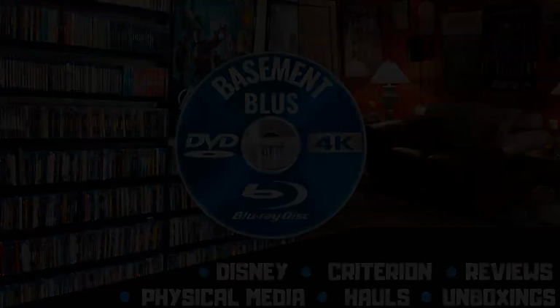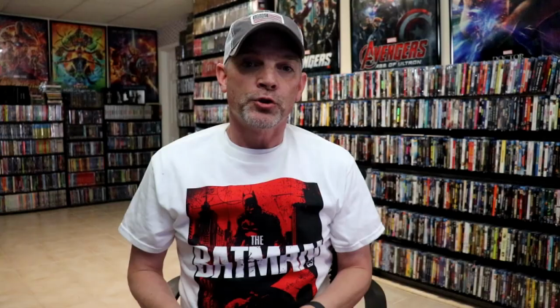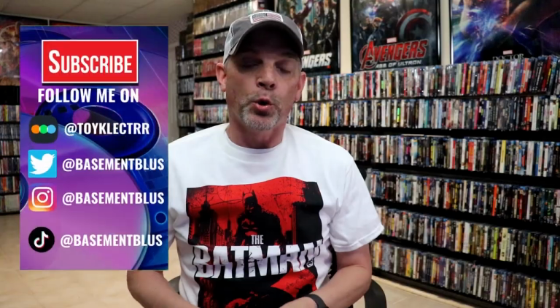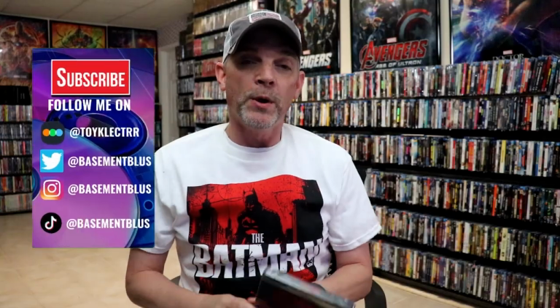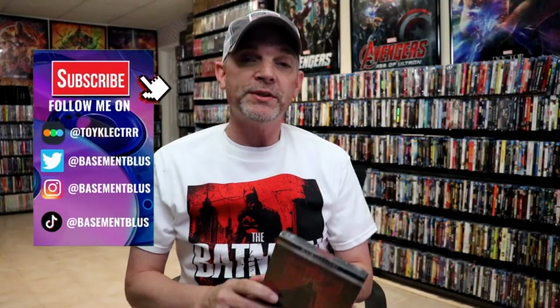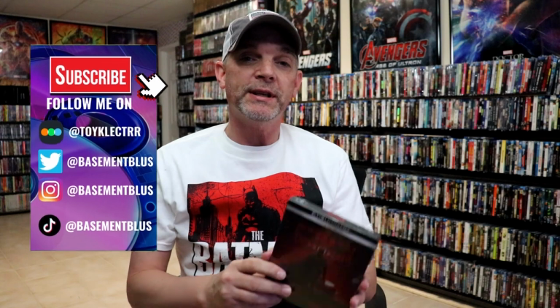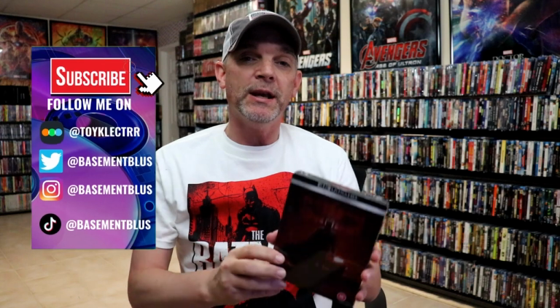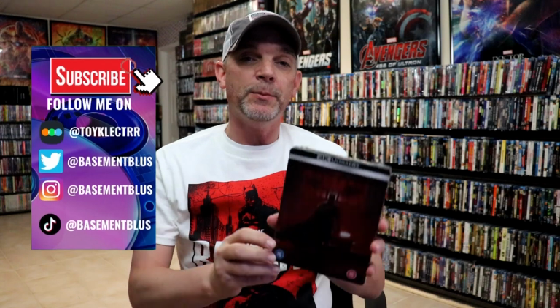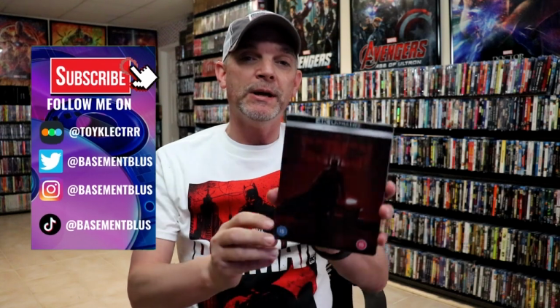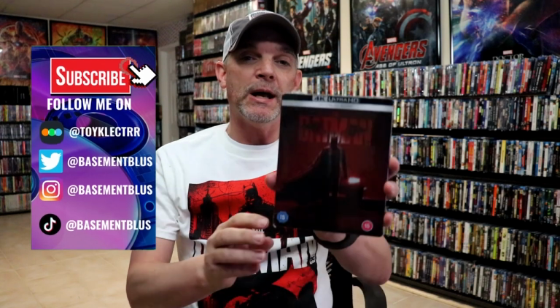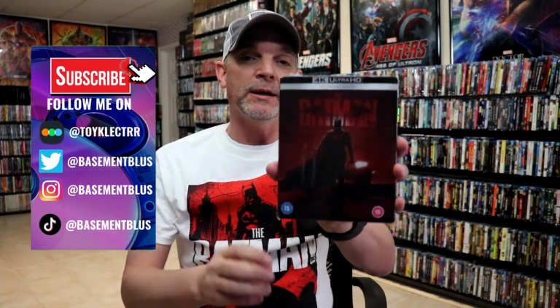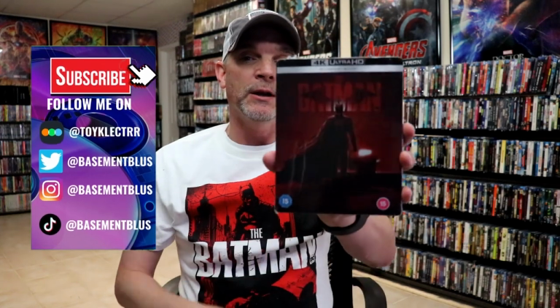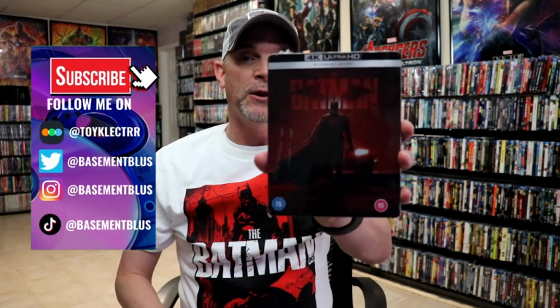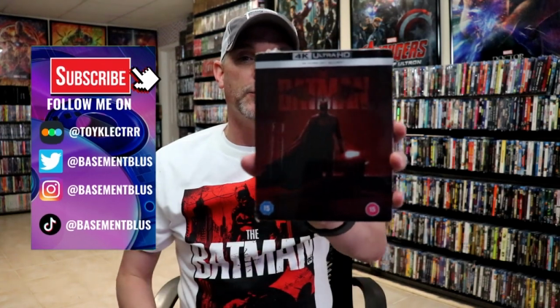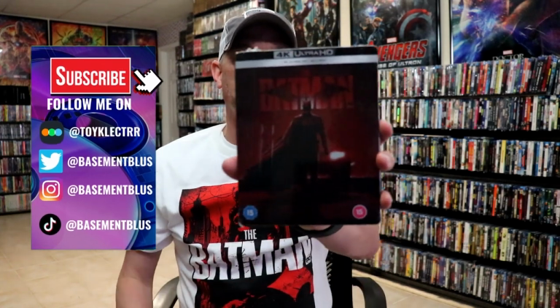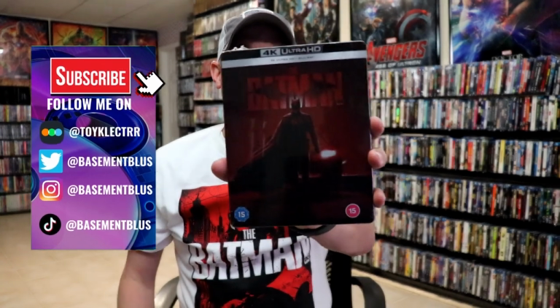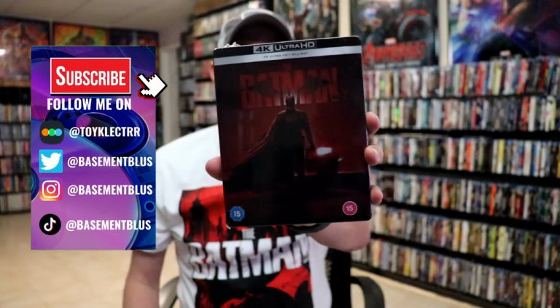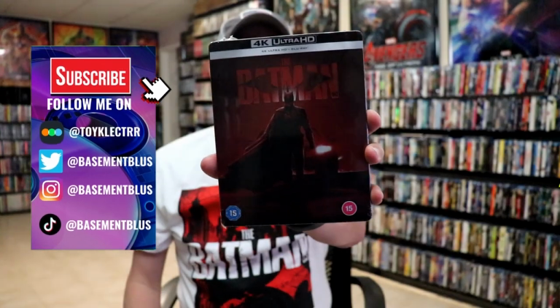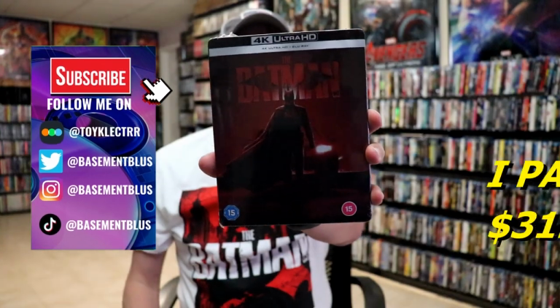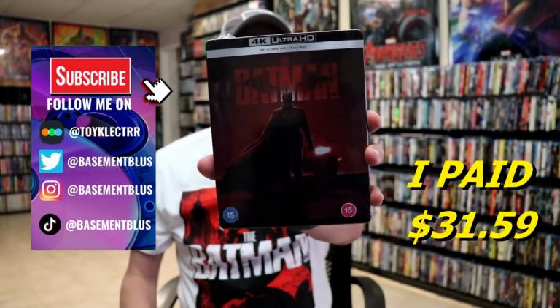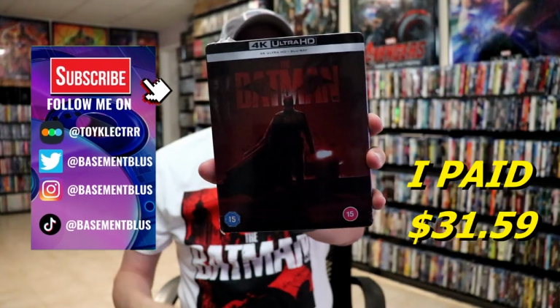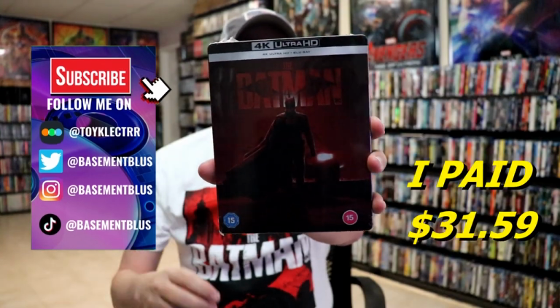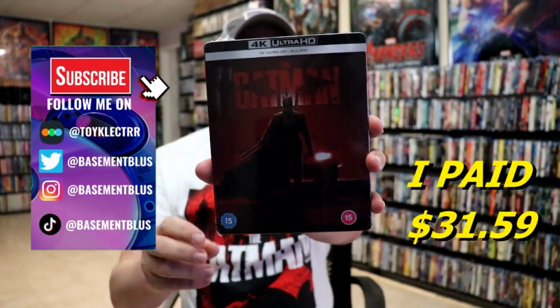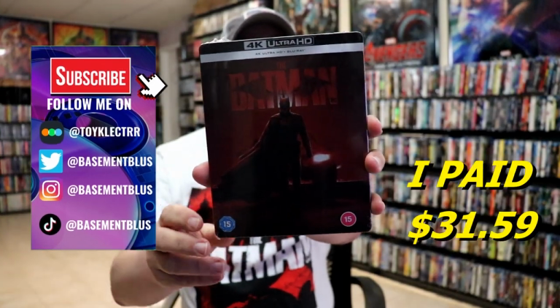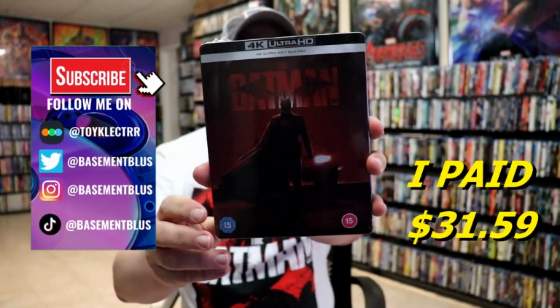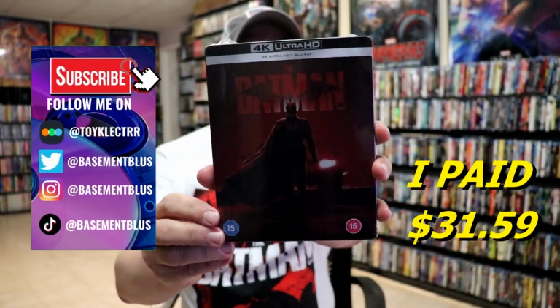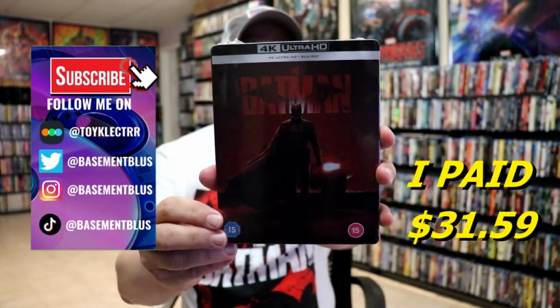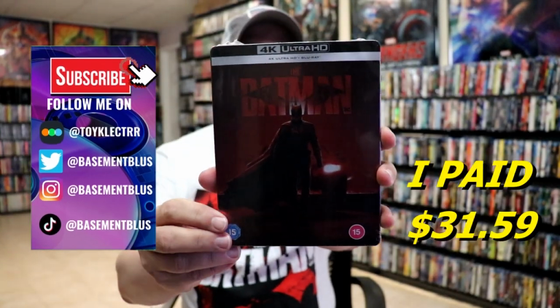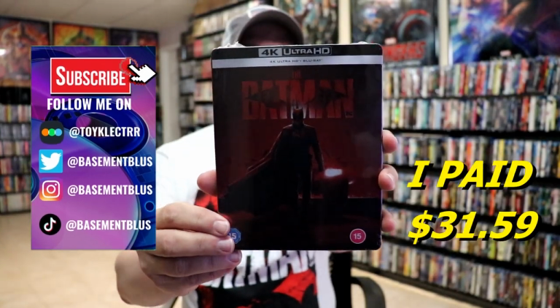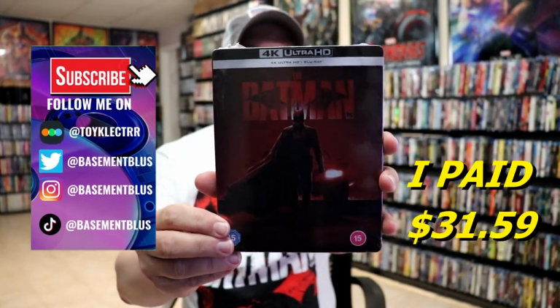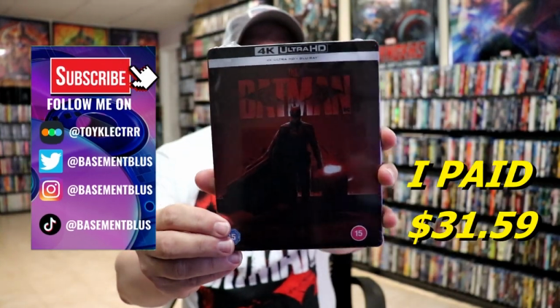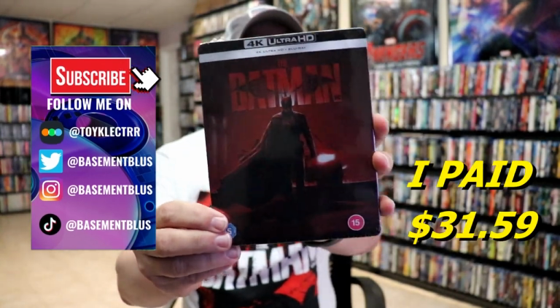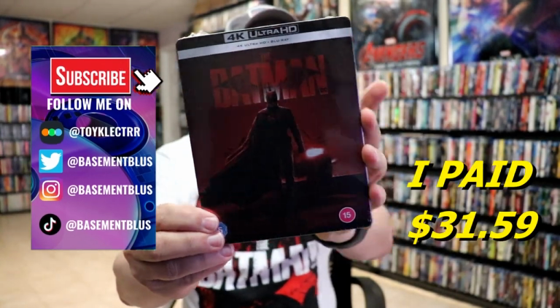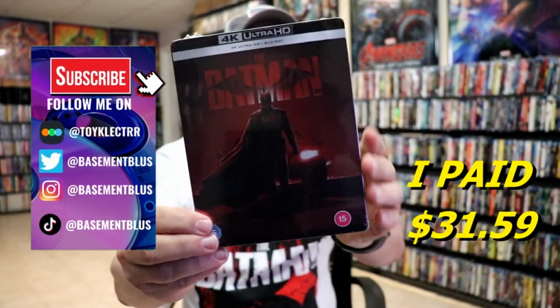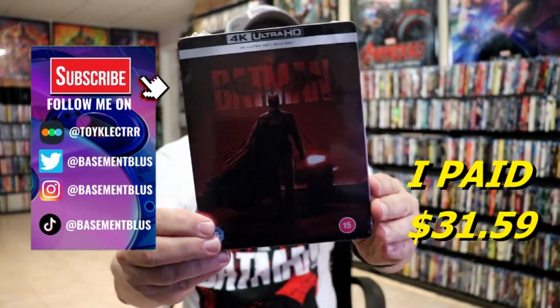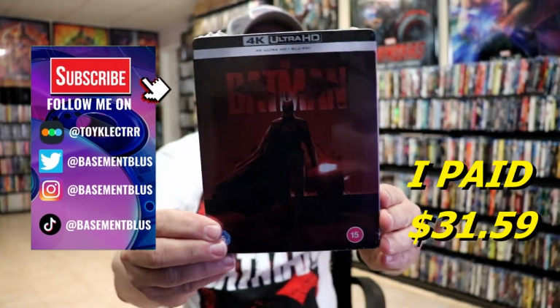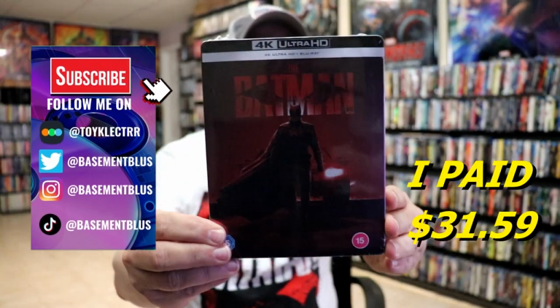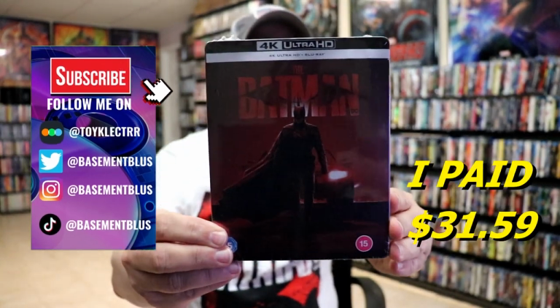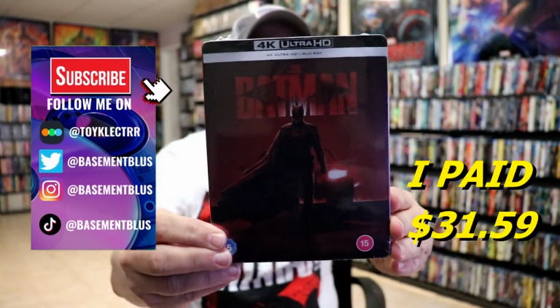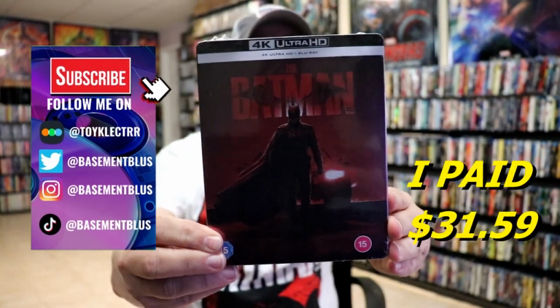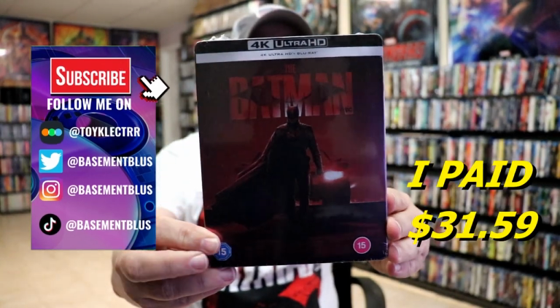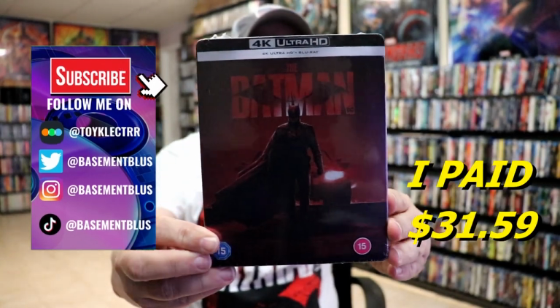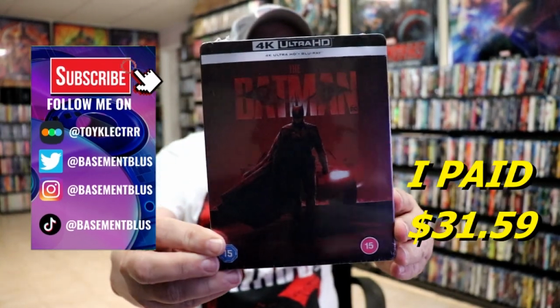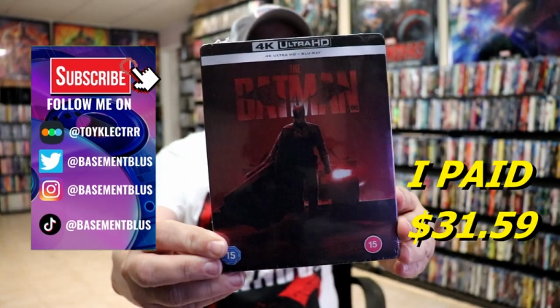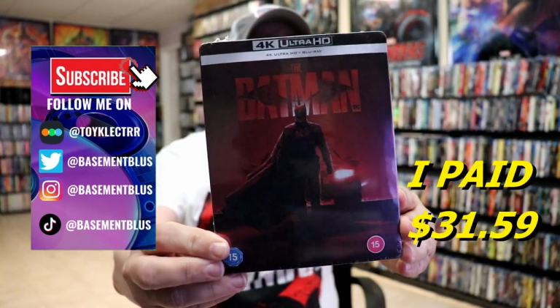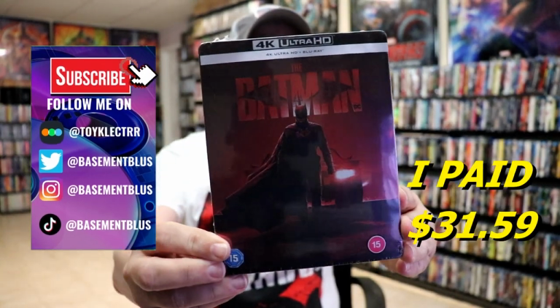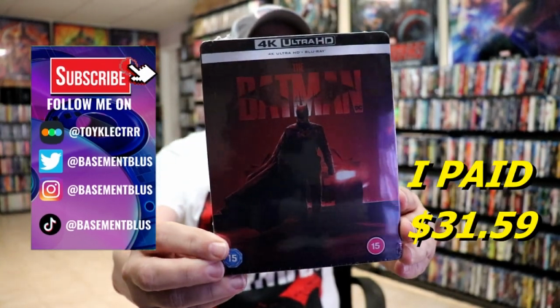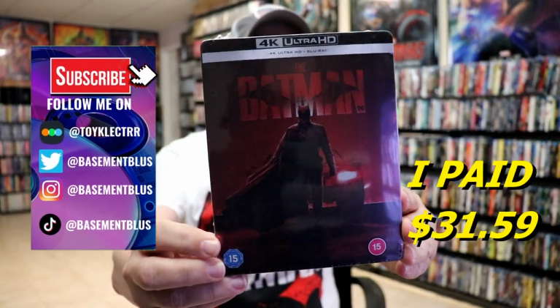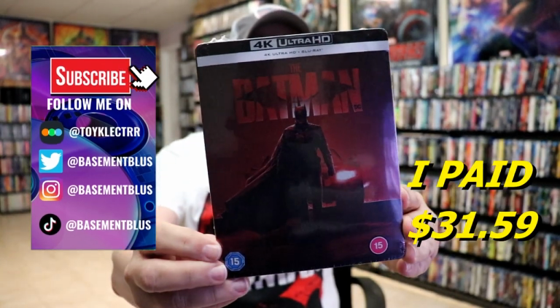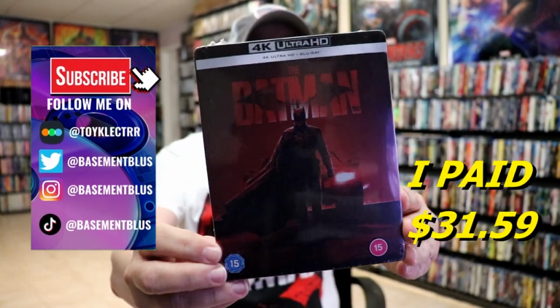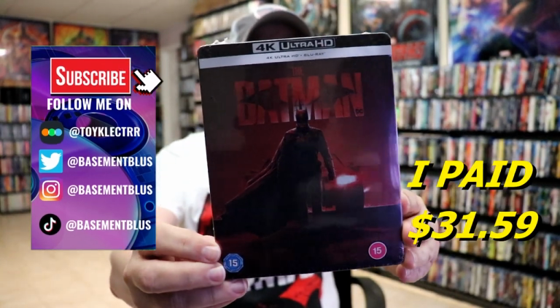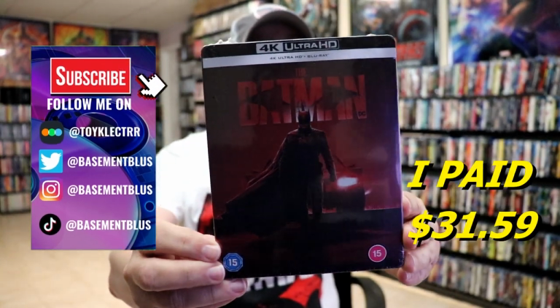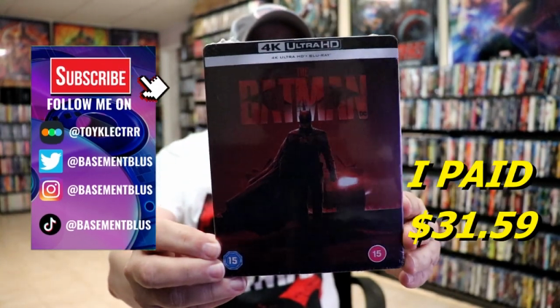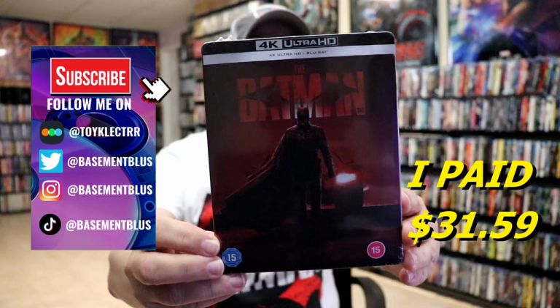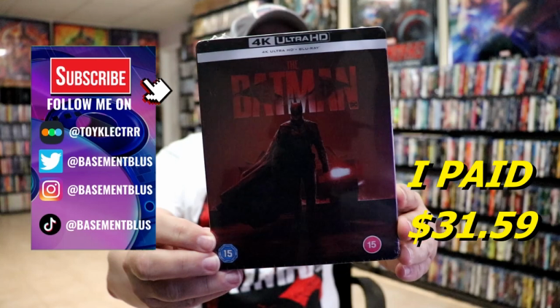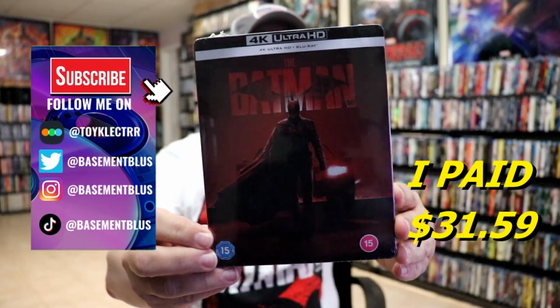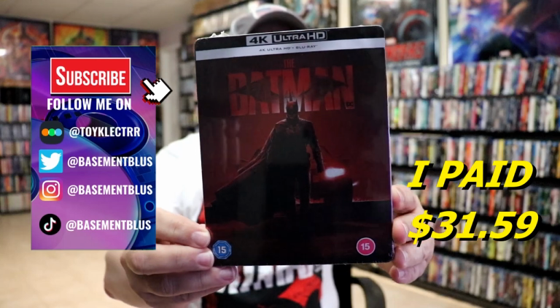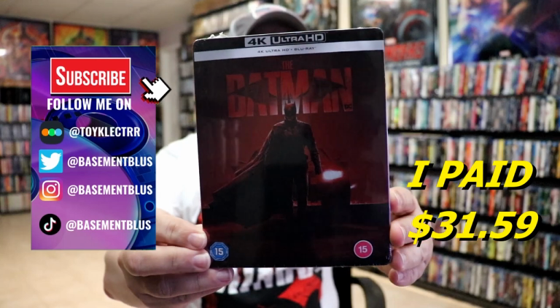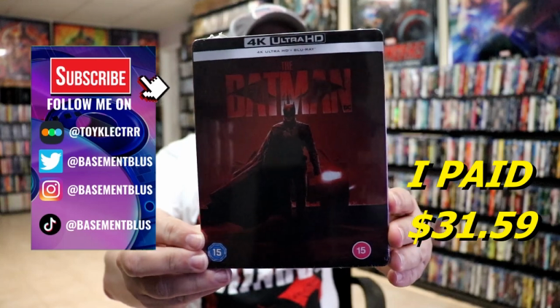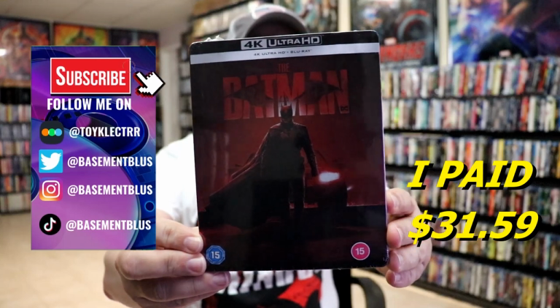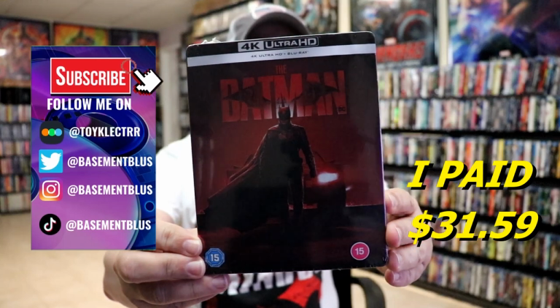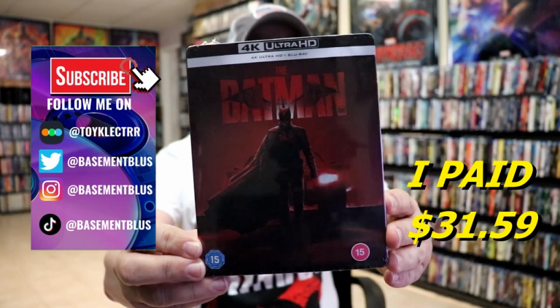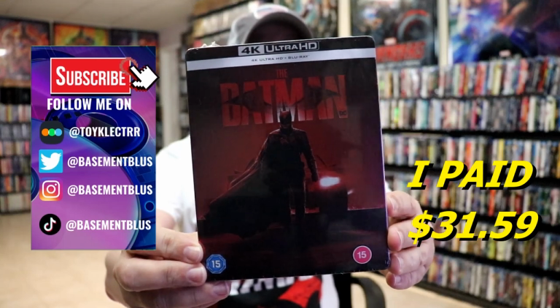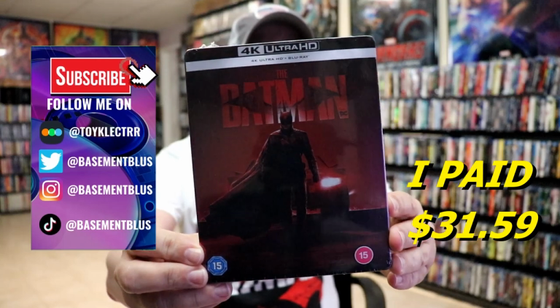So once again, we got another release for the Batman. I purchased this one from Xavi UK. It is the 4K and Blu-ray steelbook.